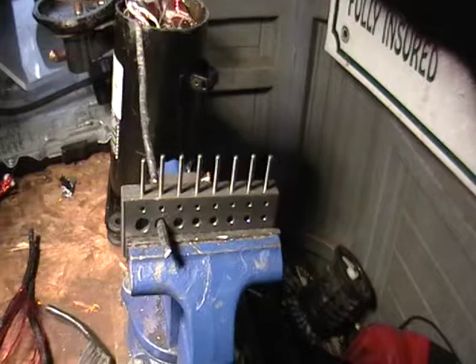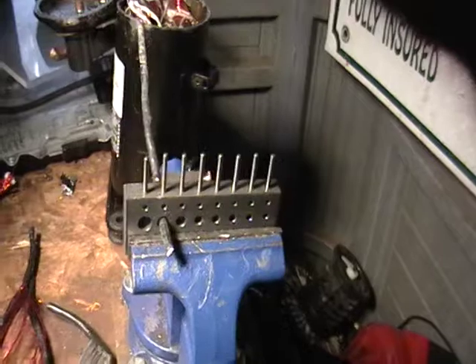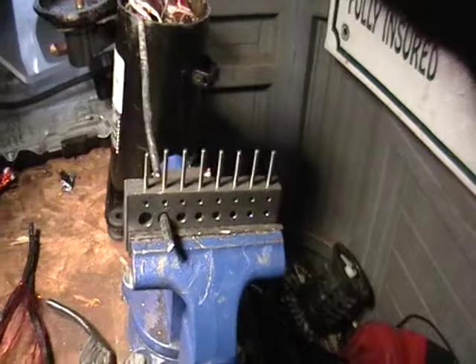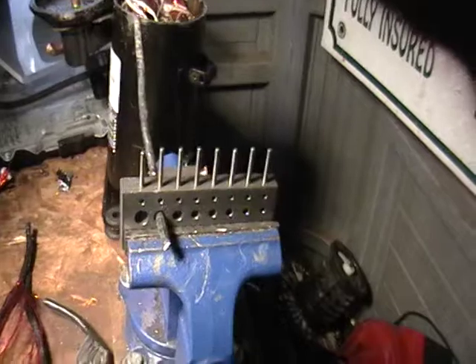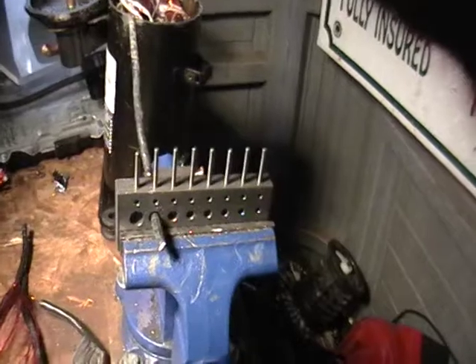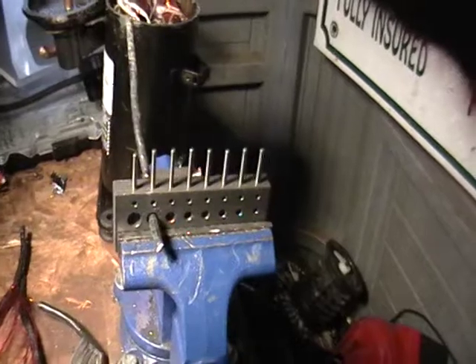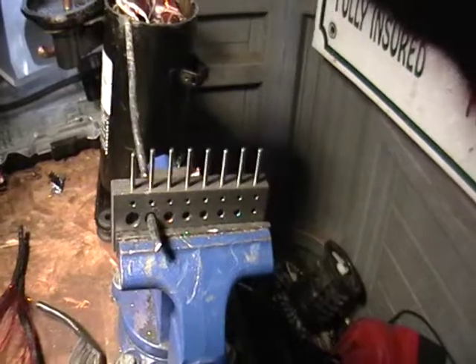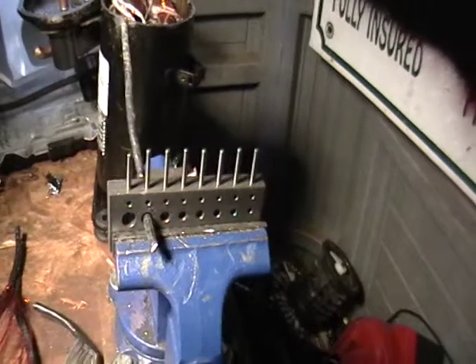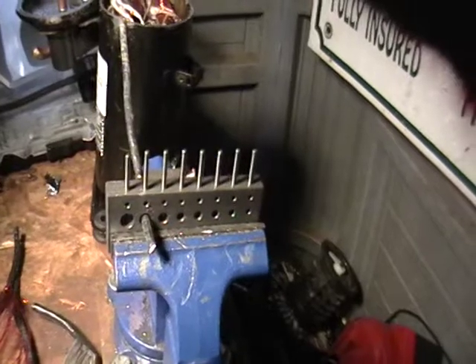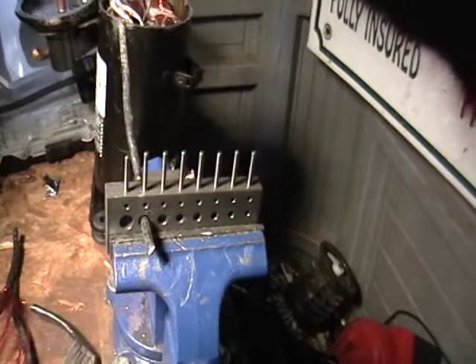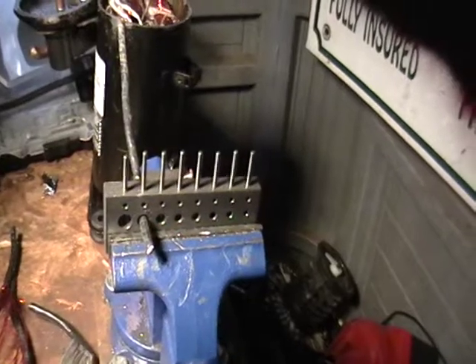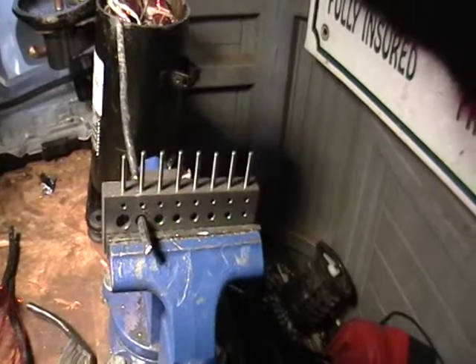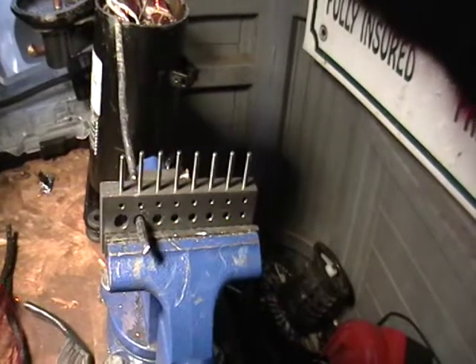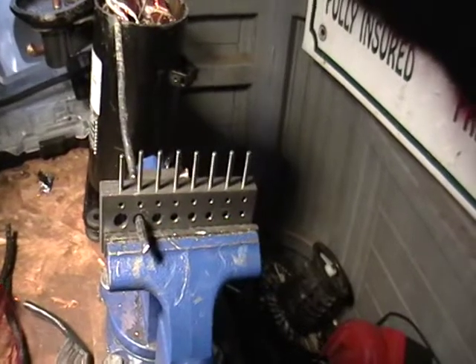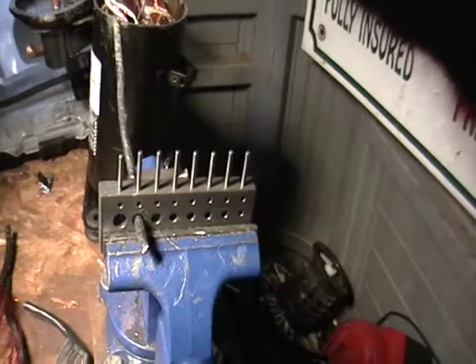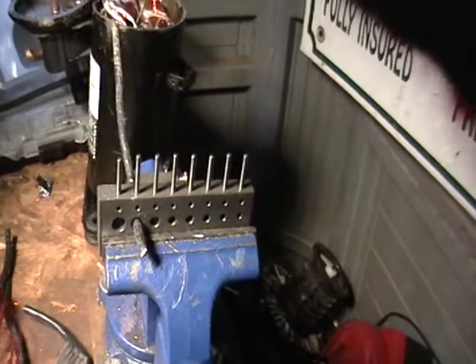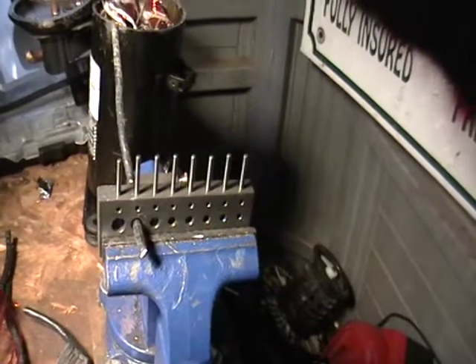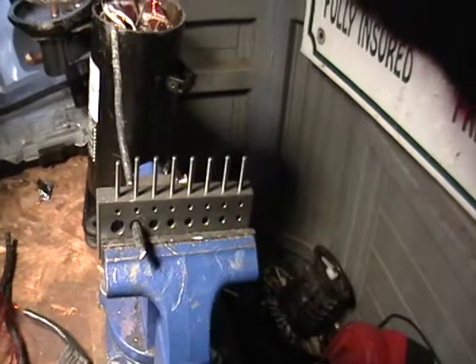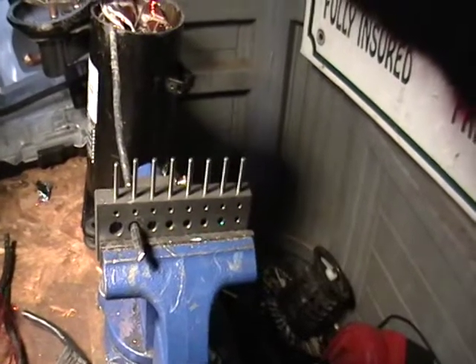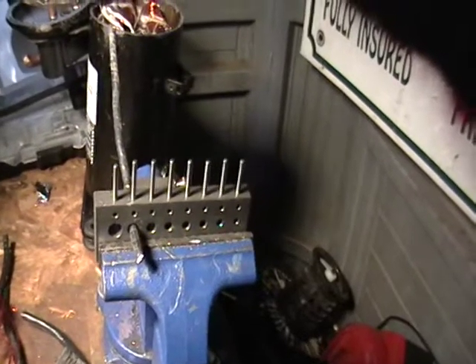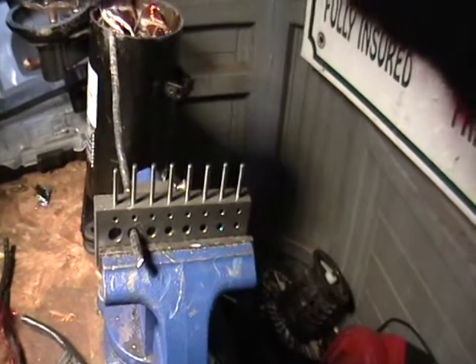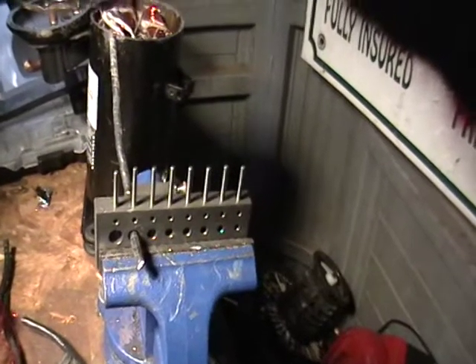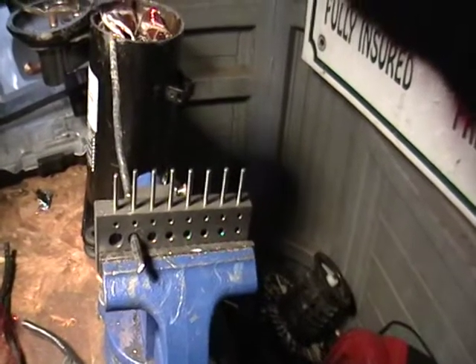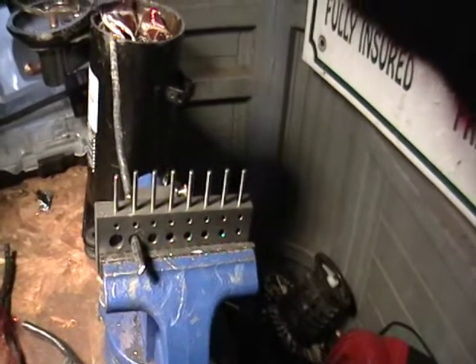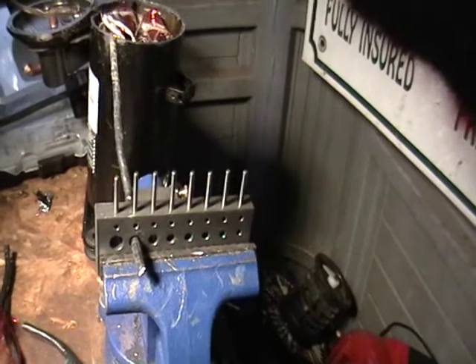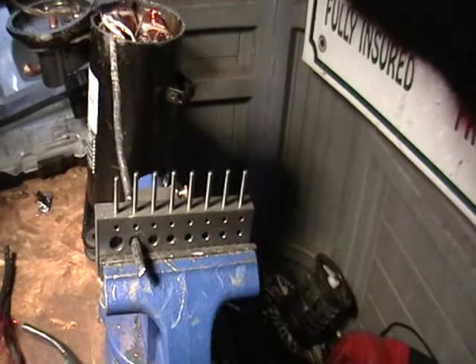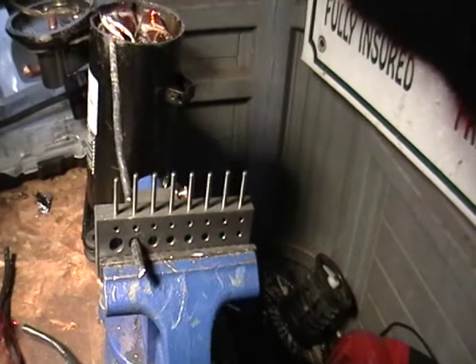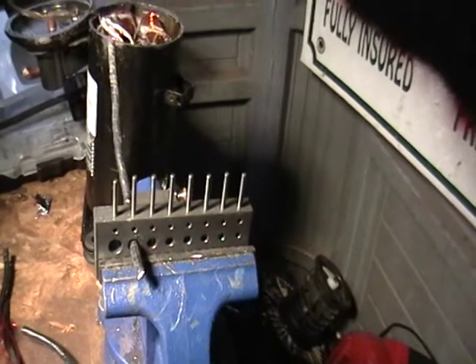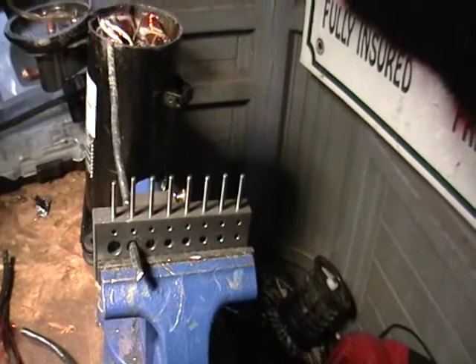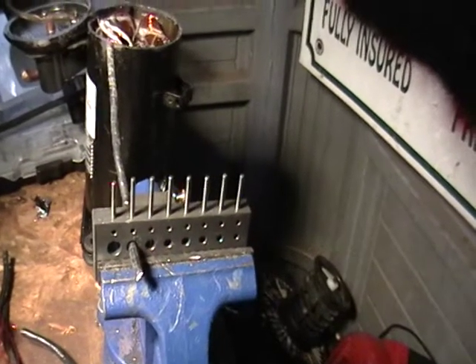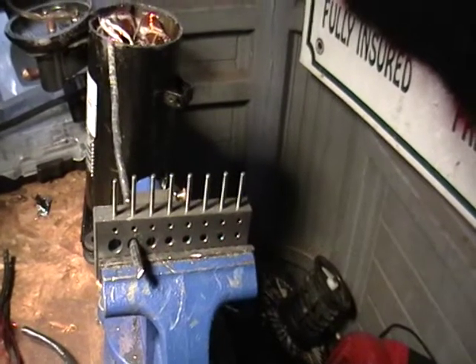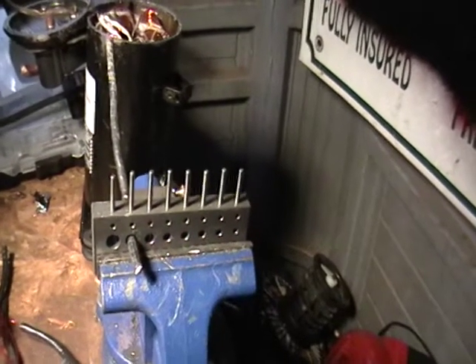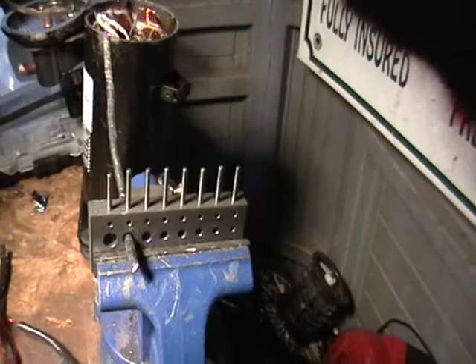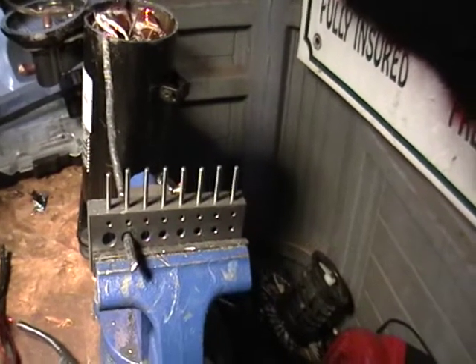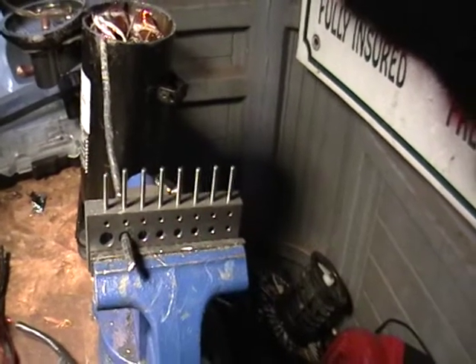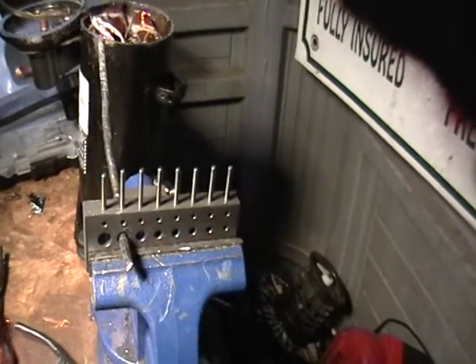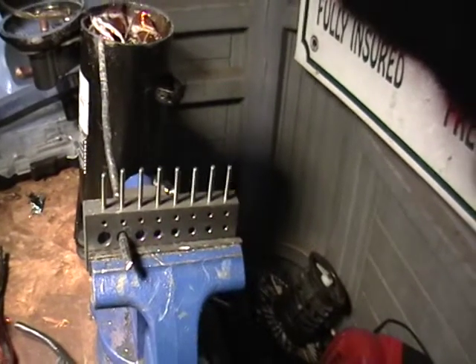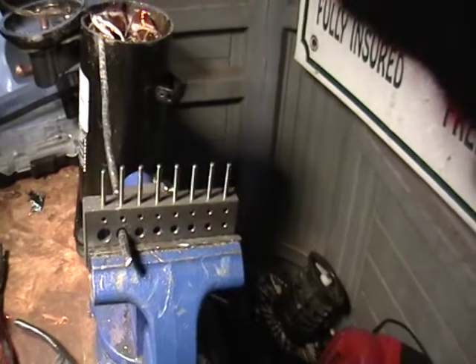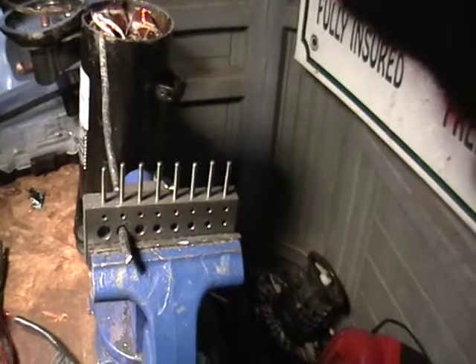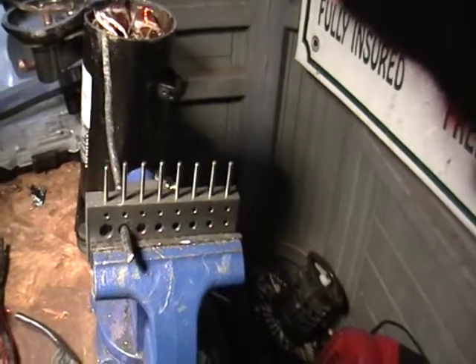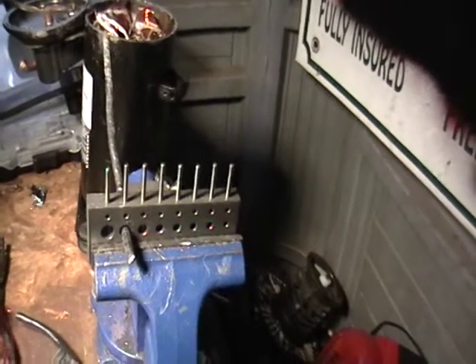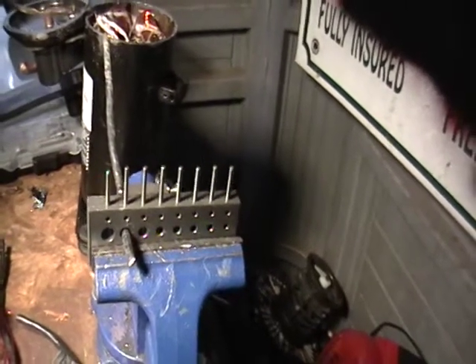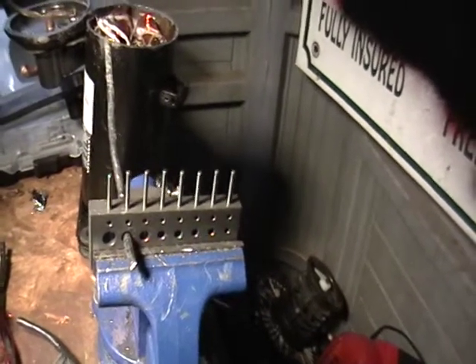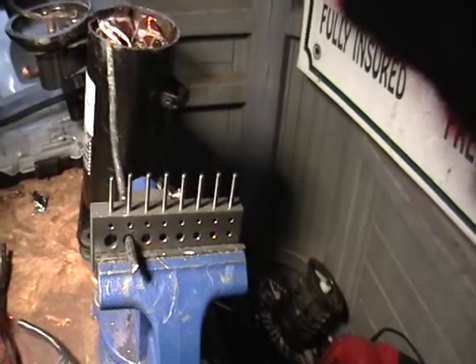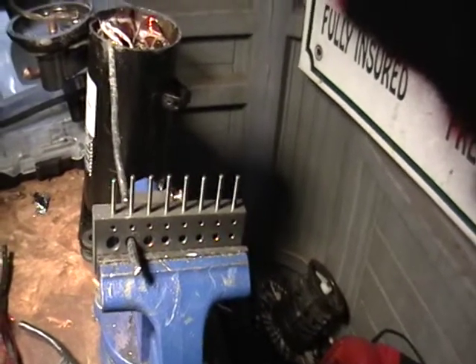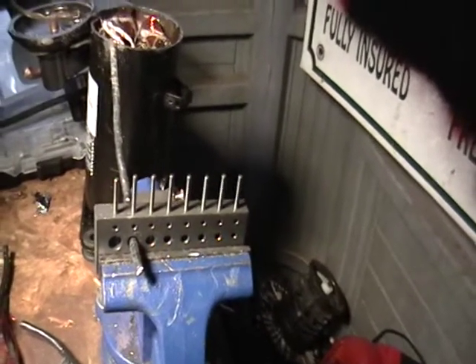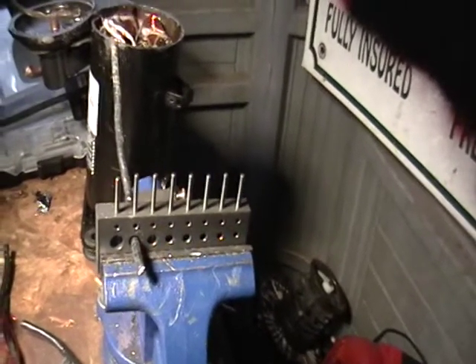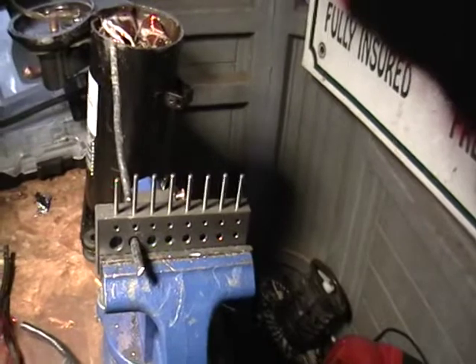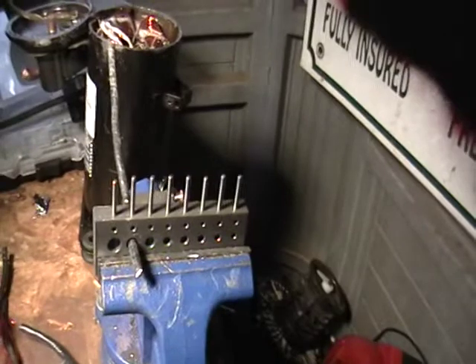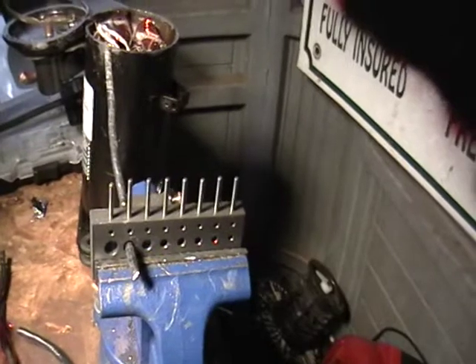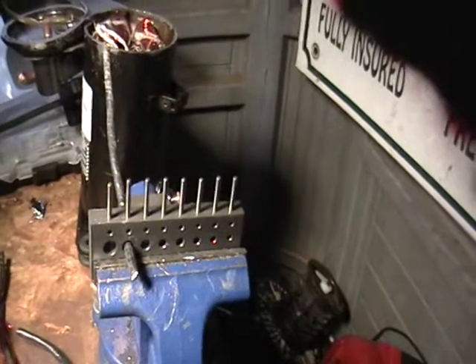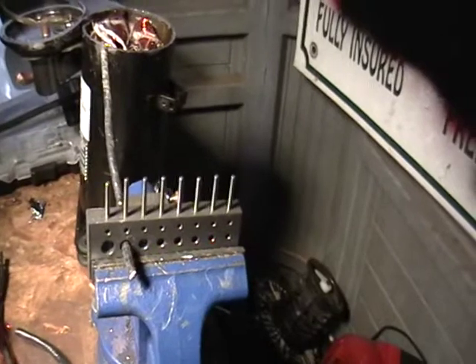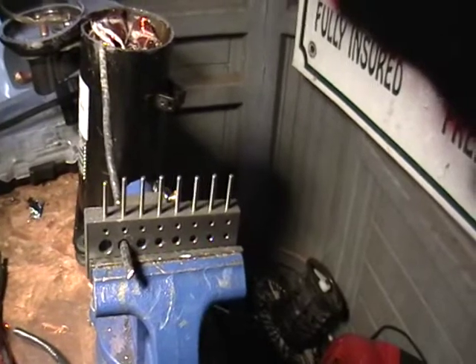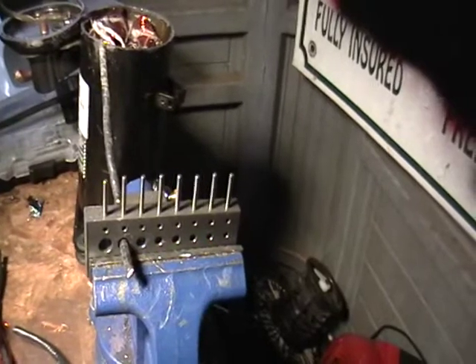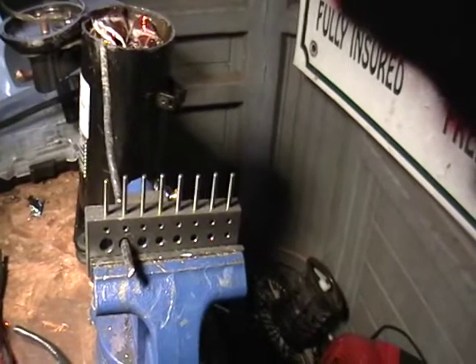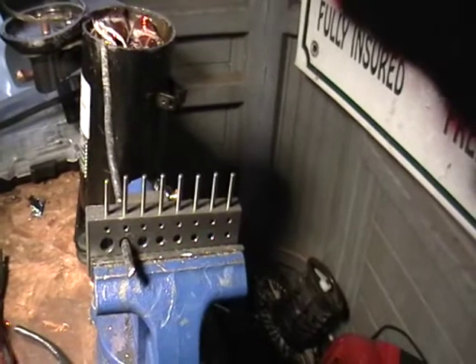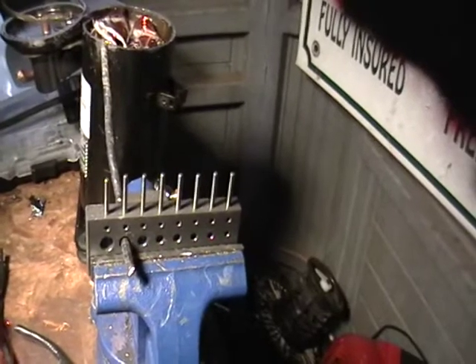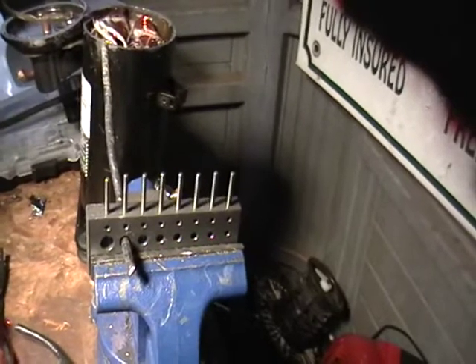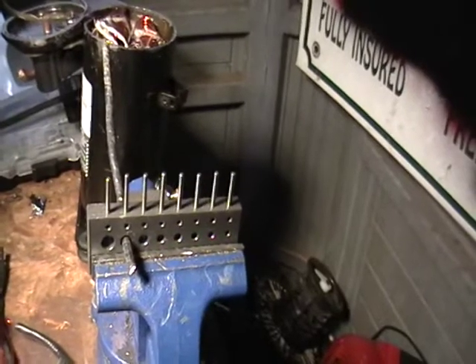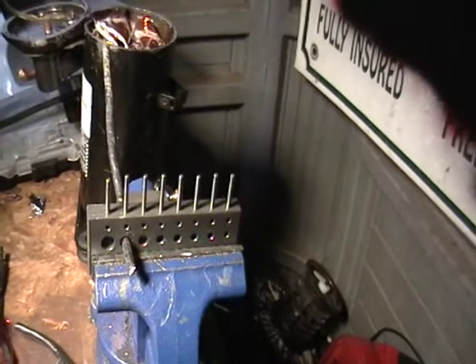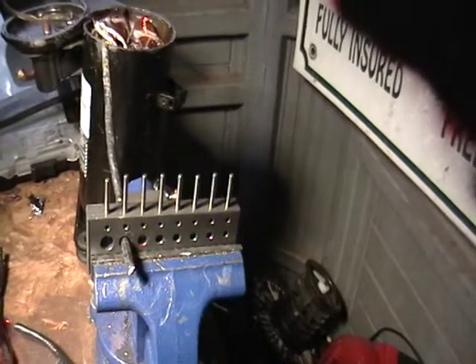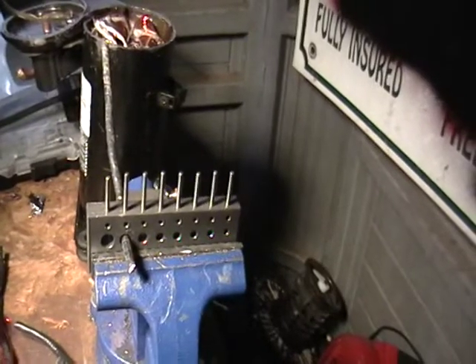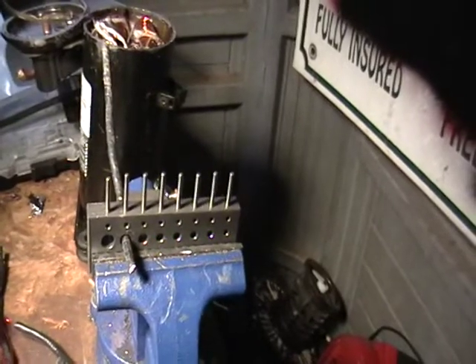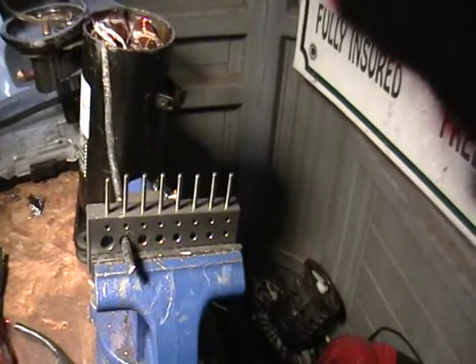Hey guys, this is Mike the Scrapper. I have a request for using a wire stripper, and I'd like to thank these people right here for this request.